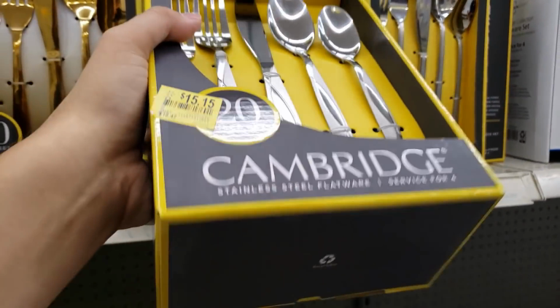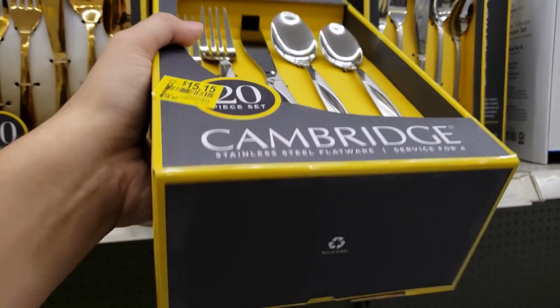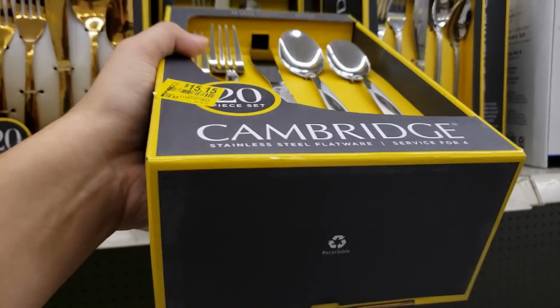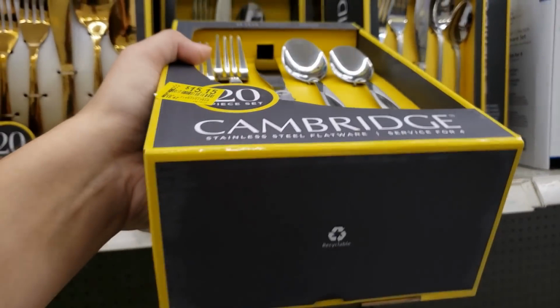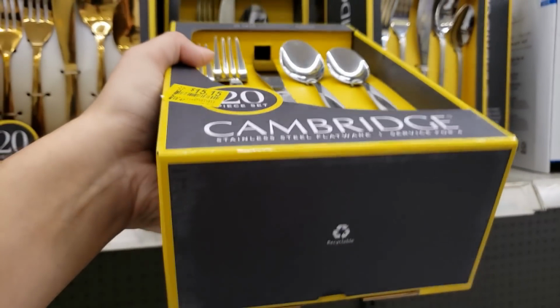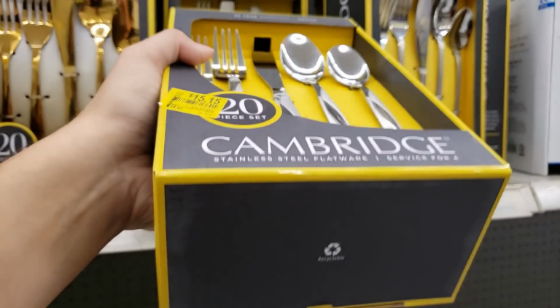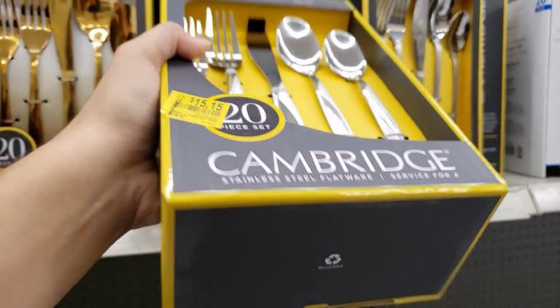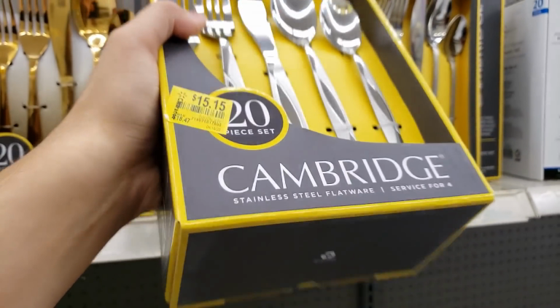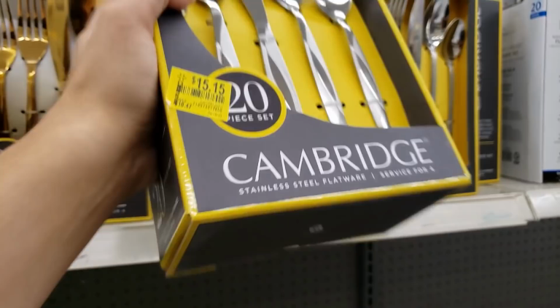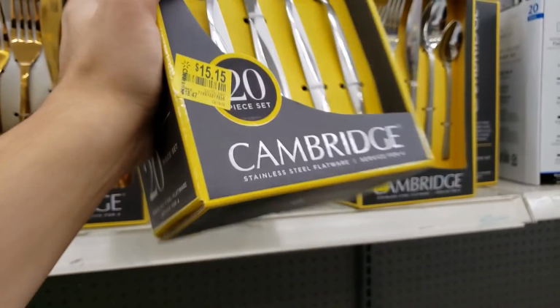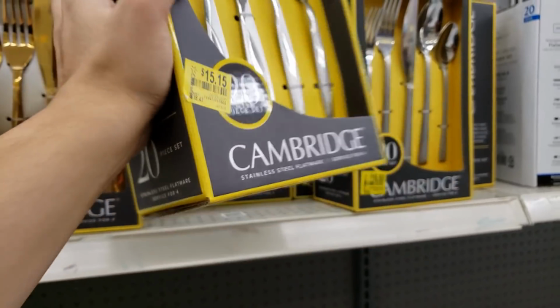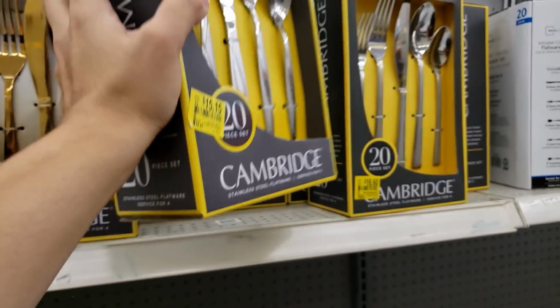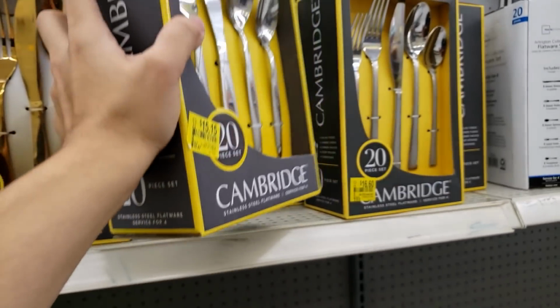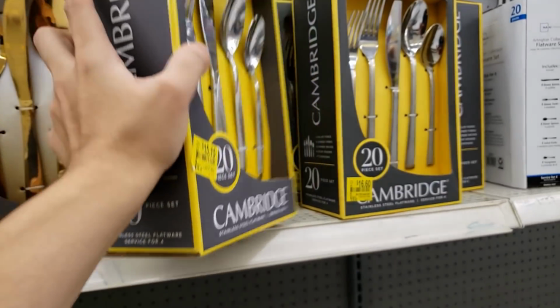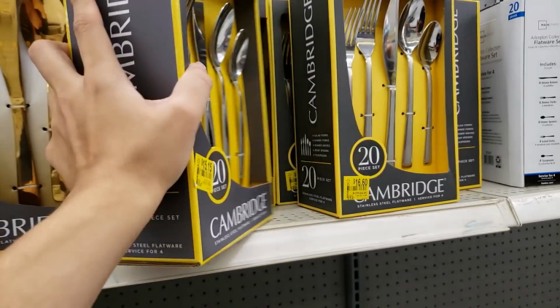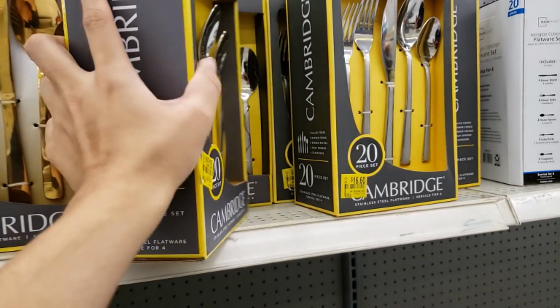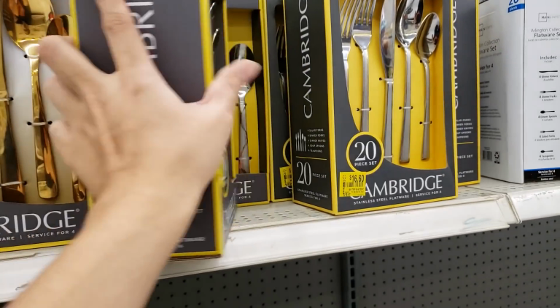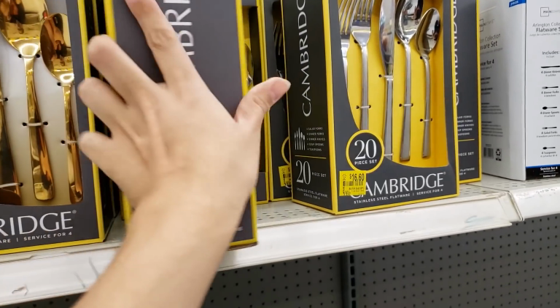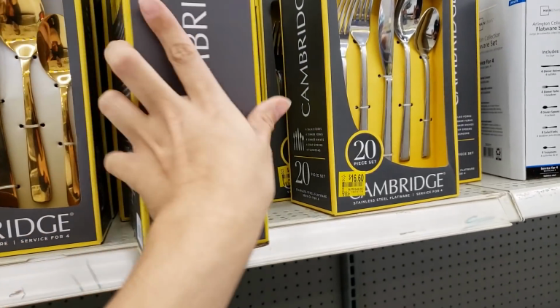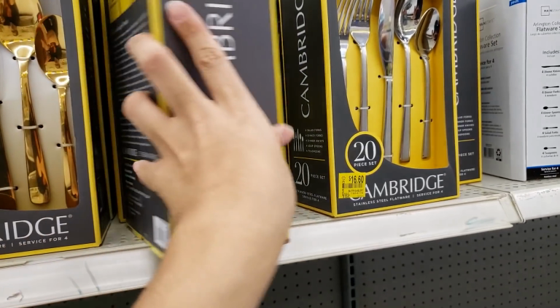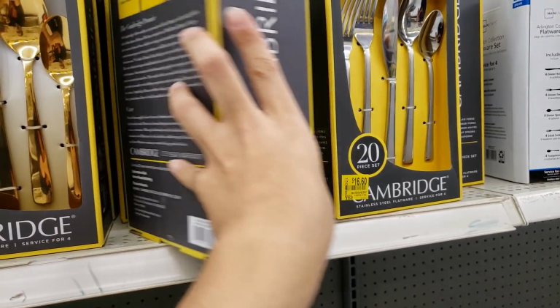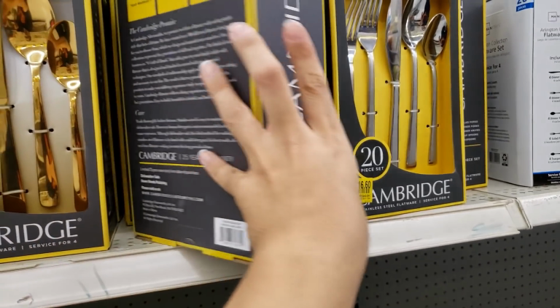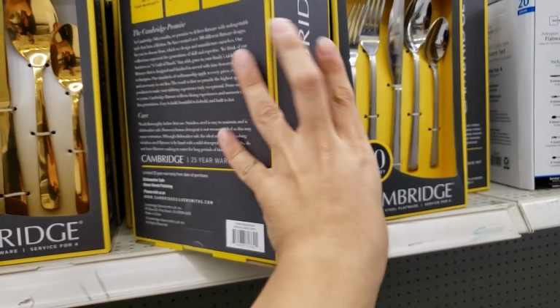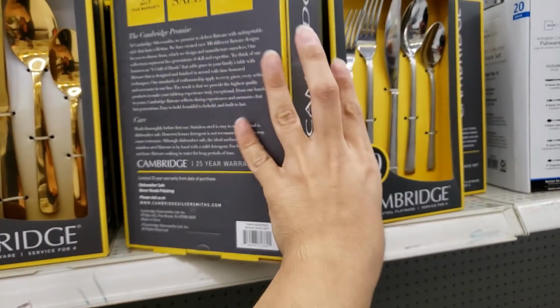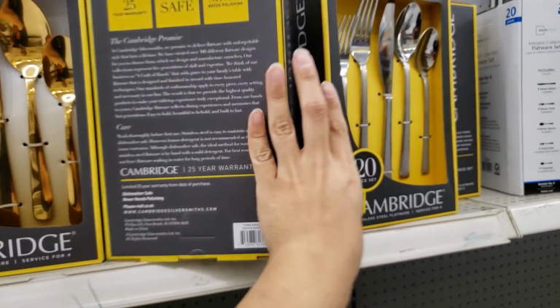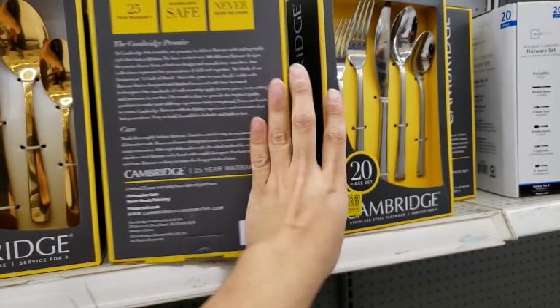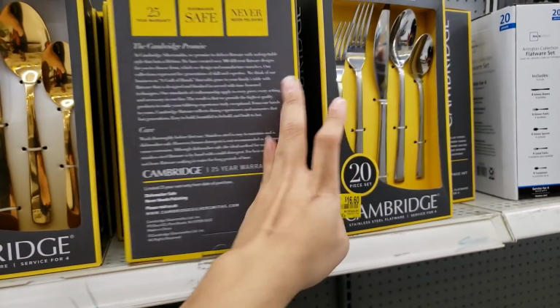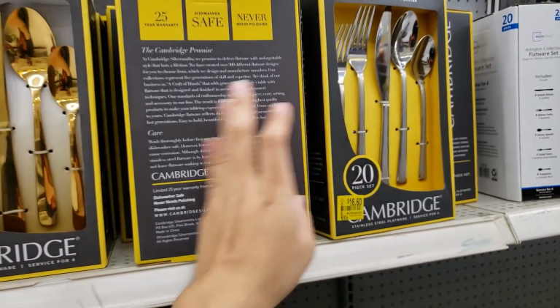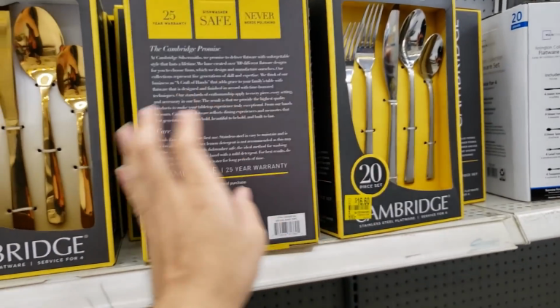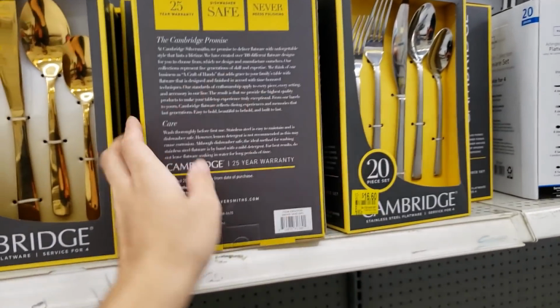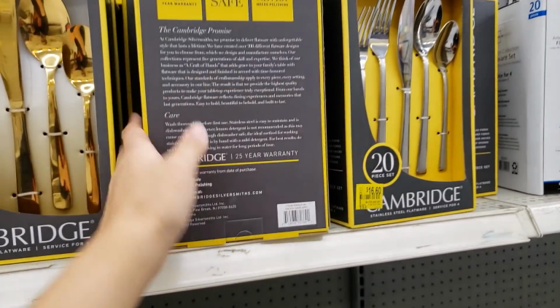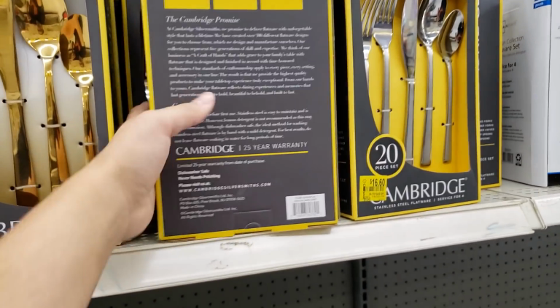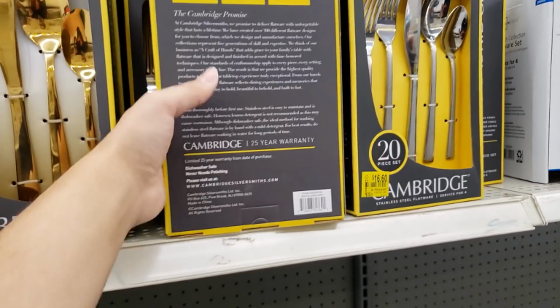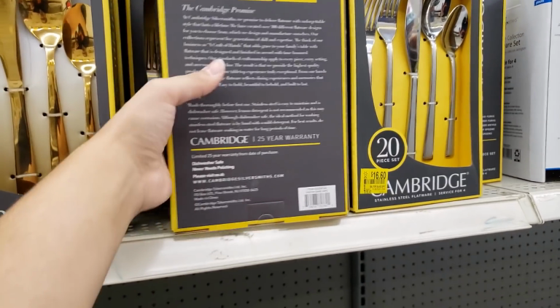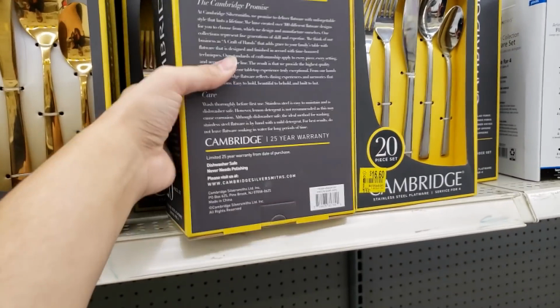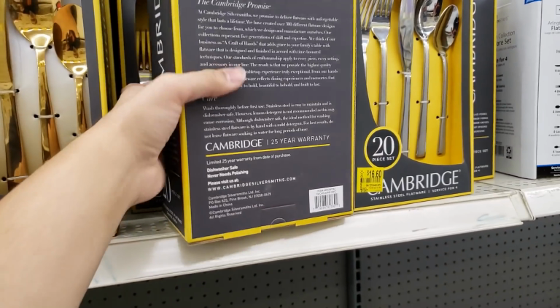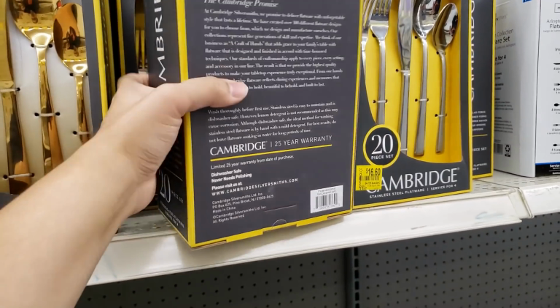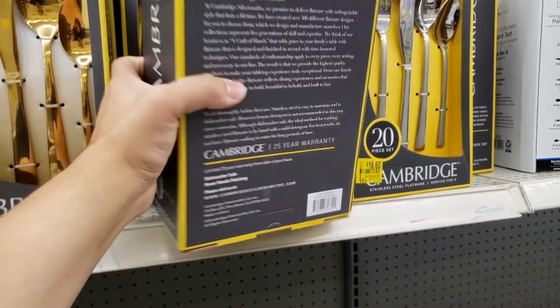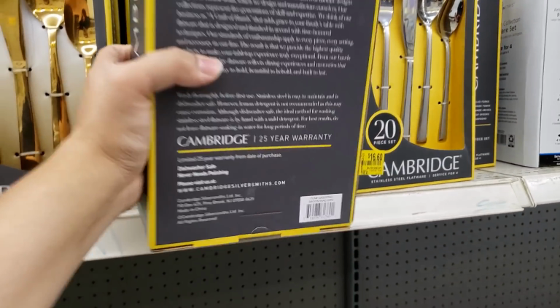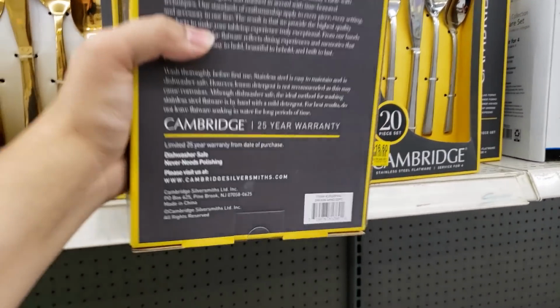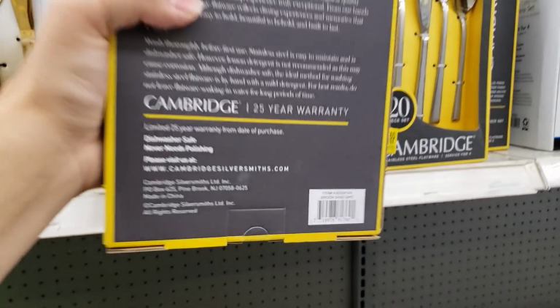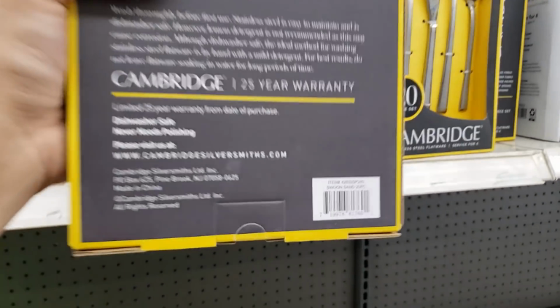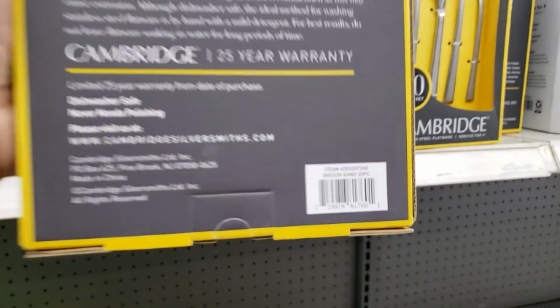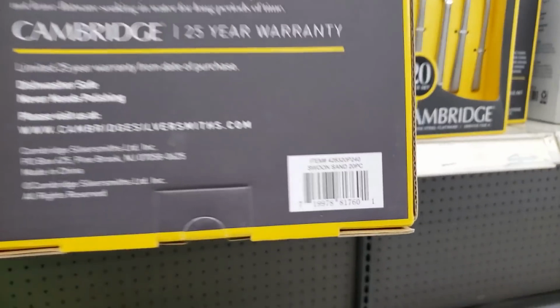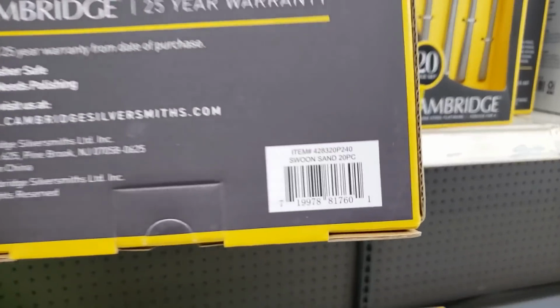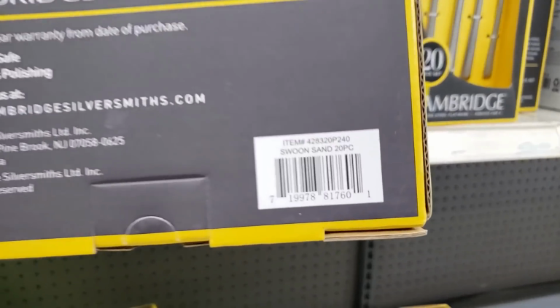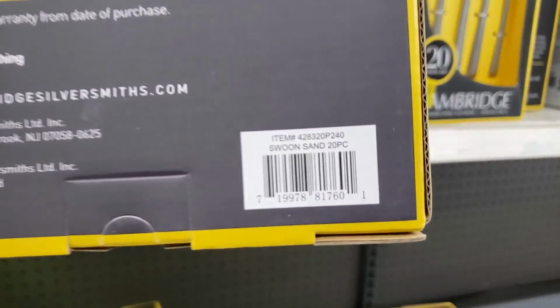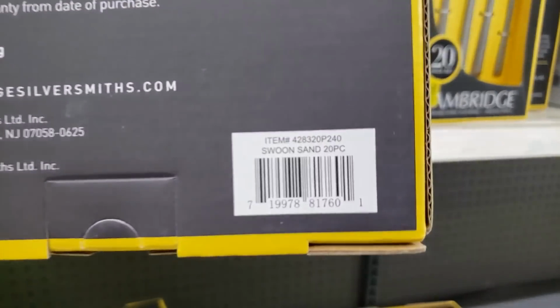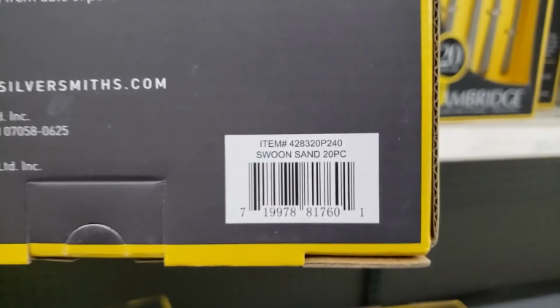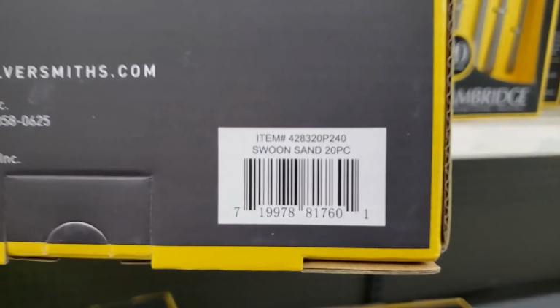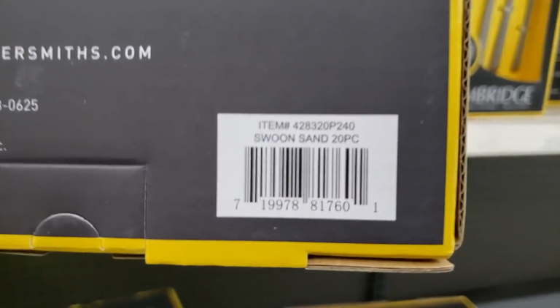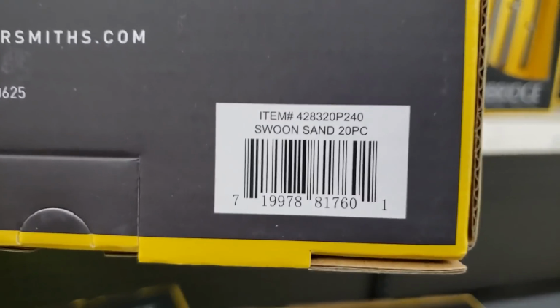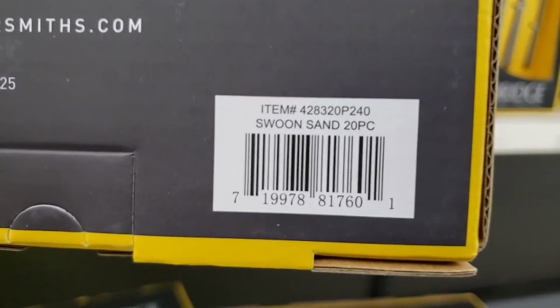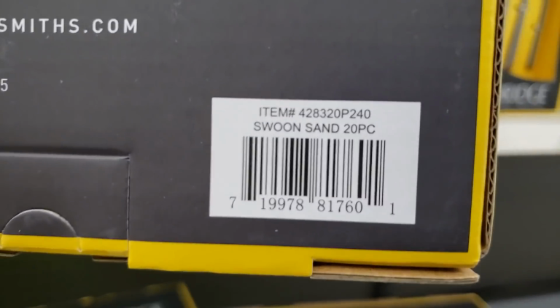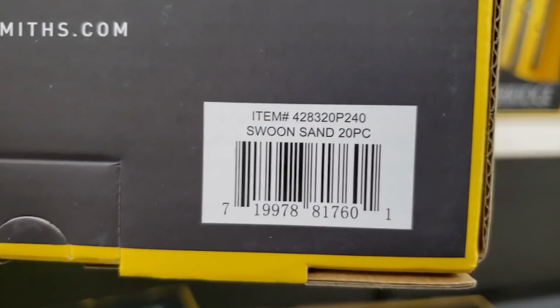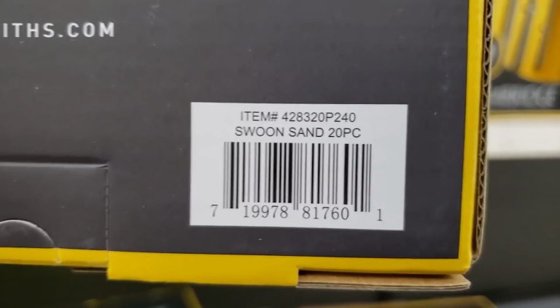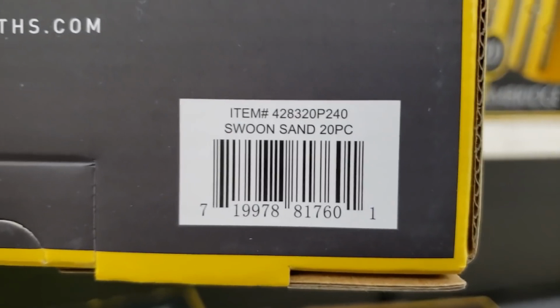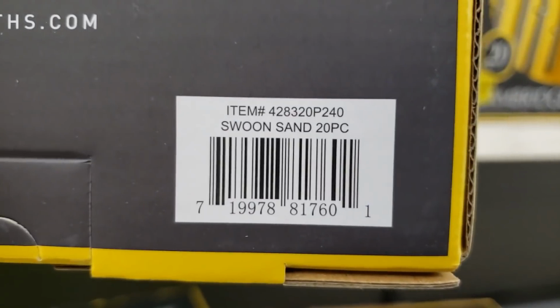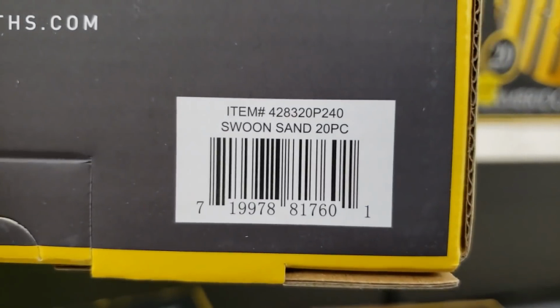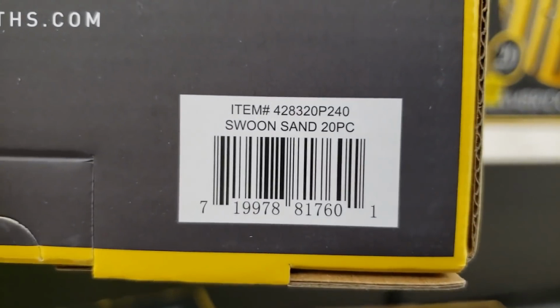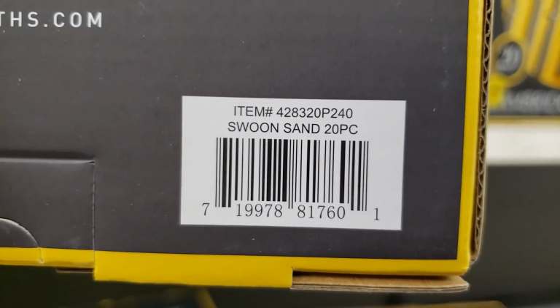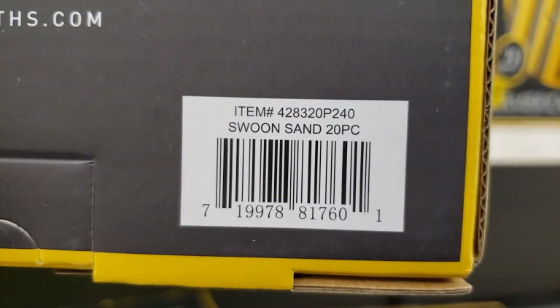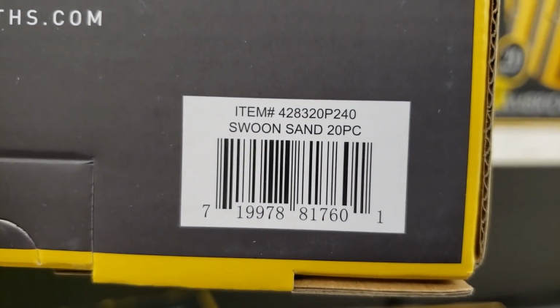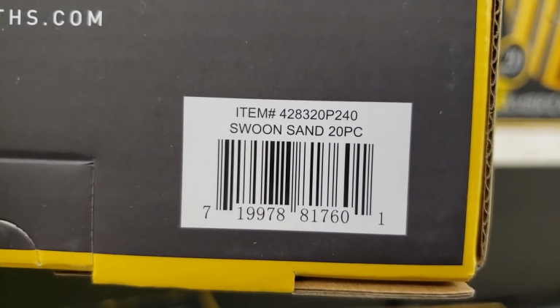So this is a 20-piece set, service for four. Here is the UPC for this one.